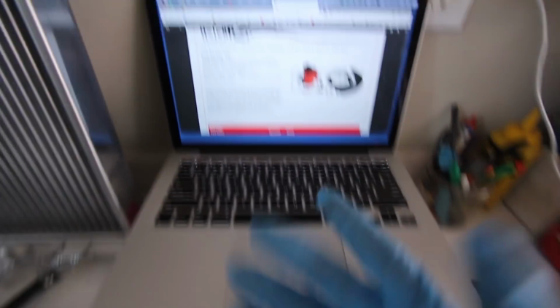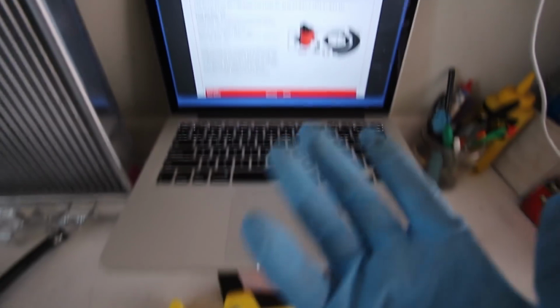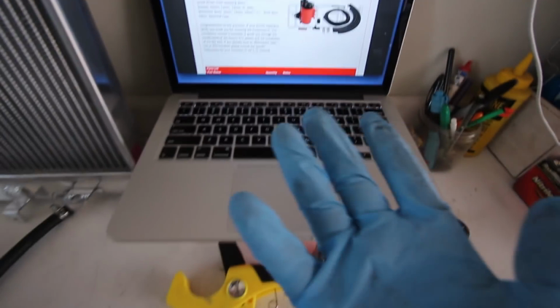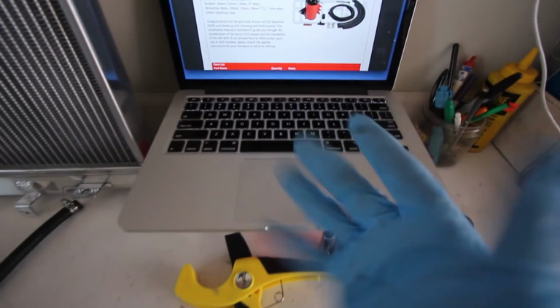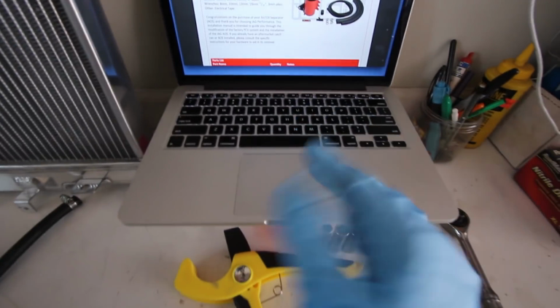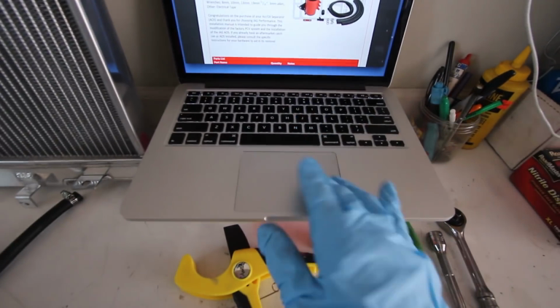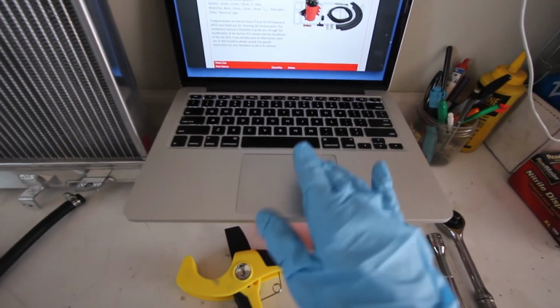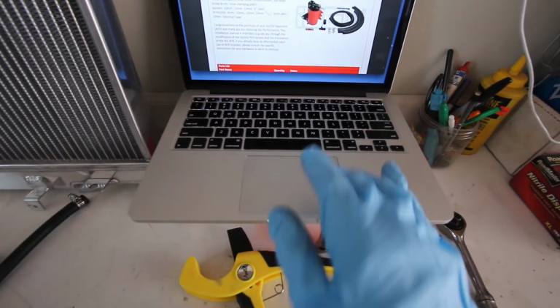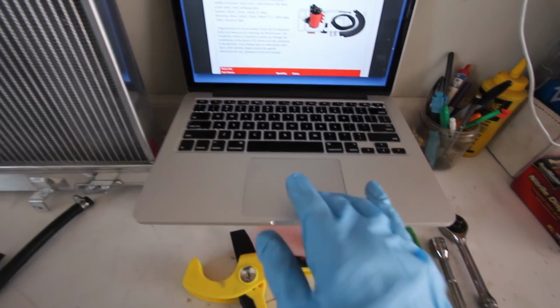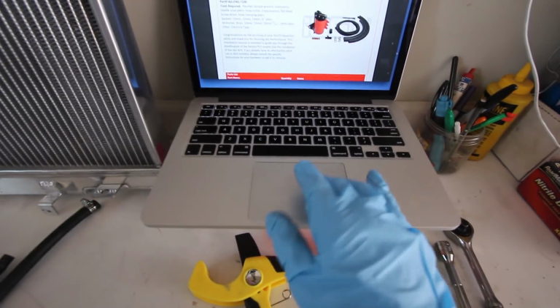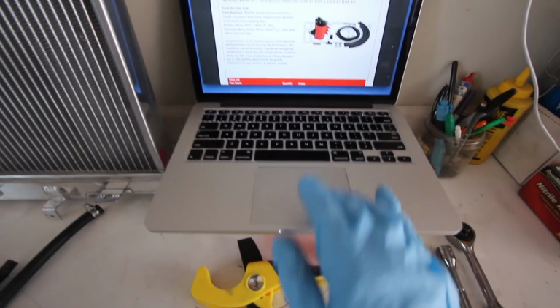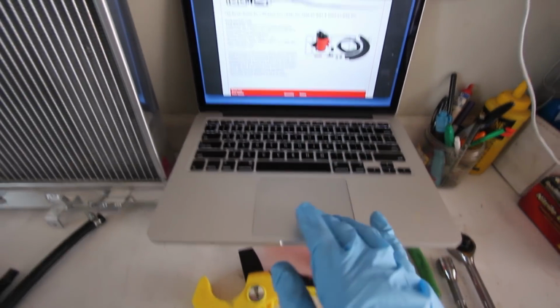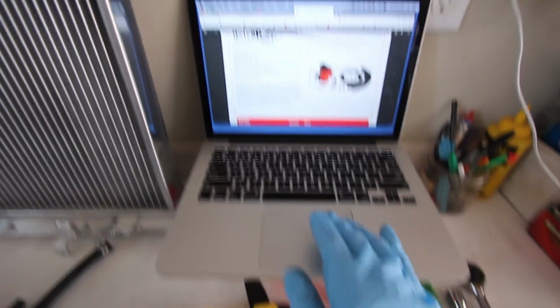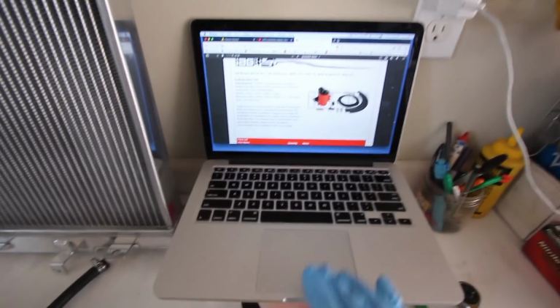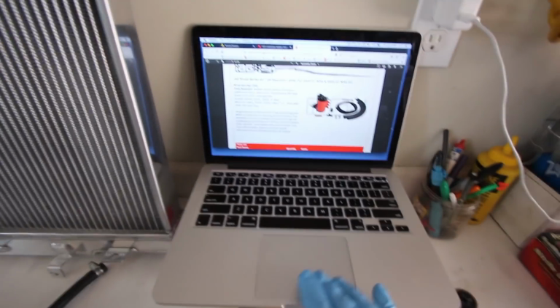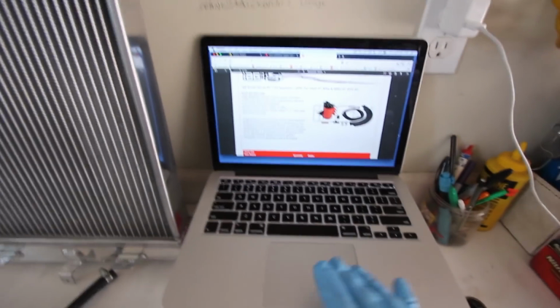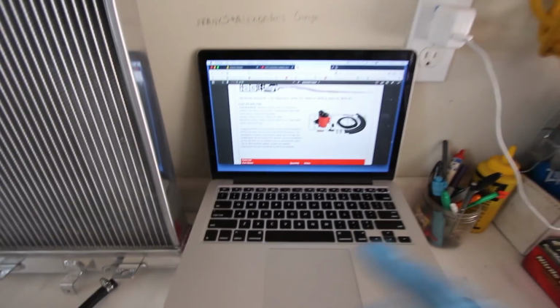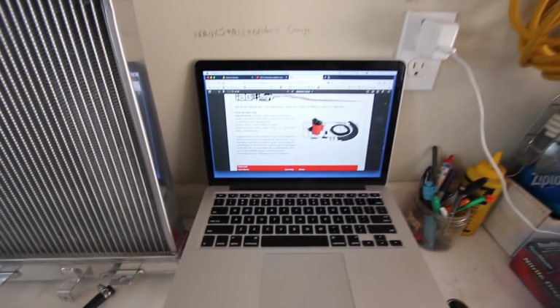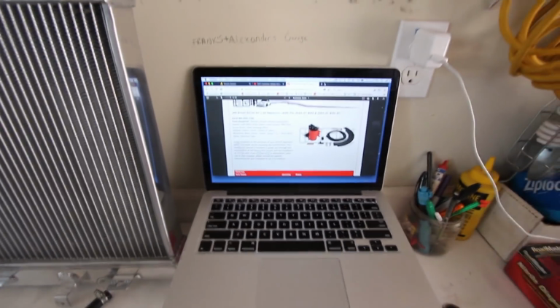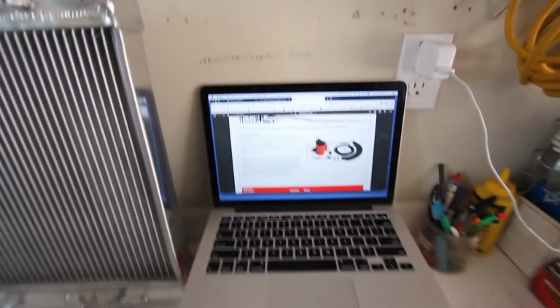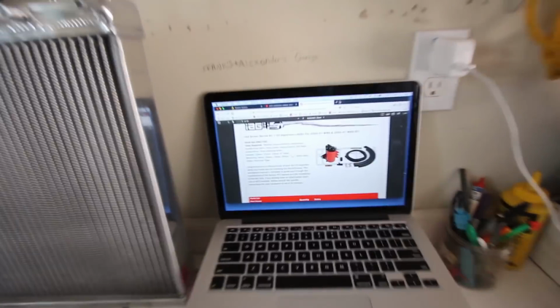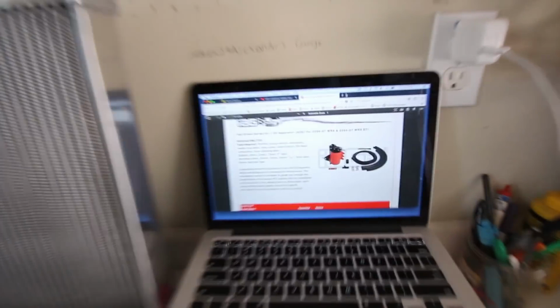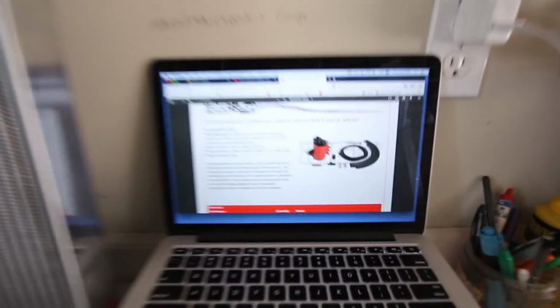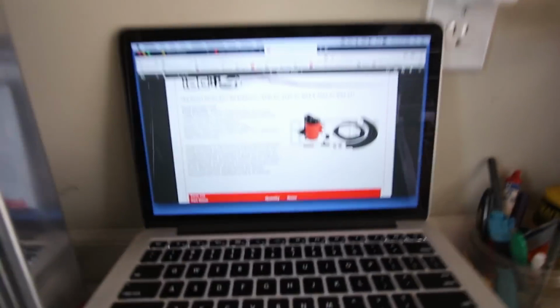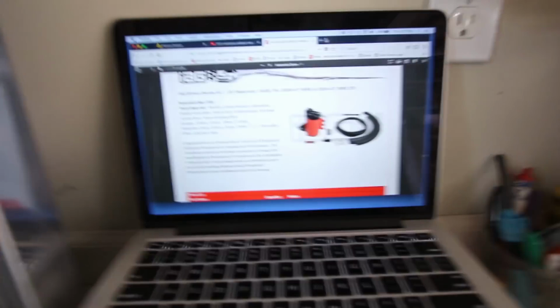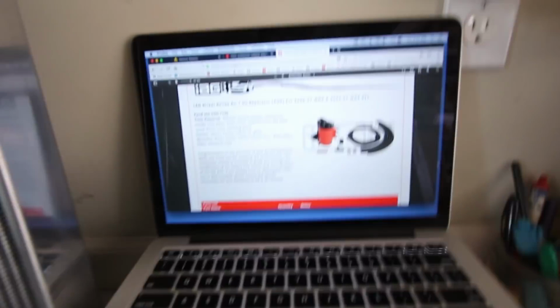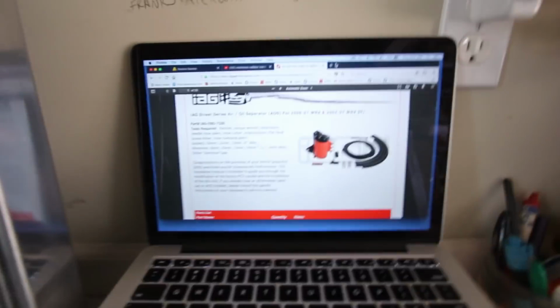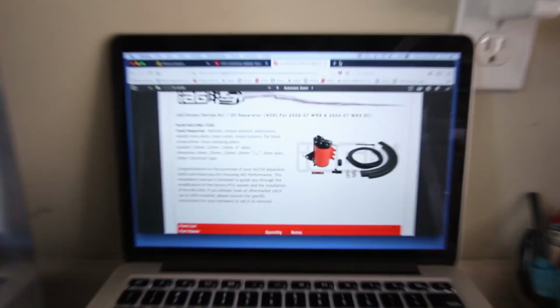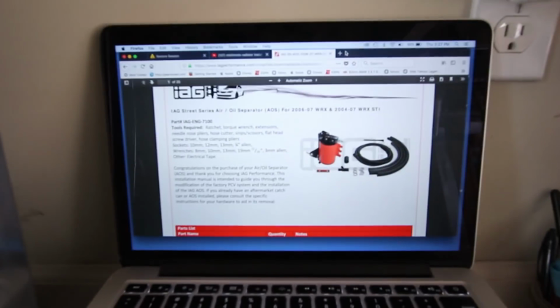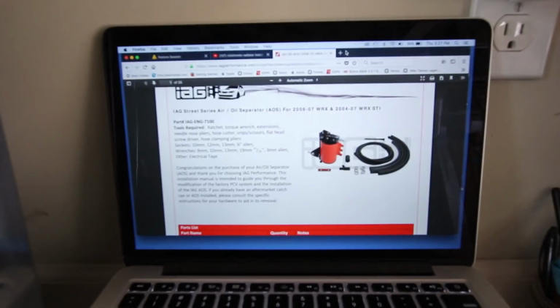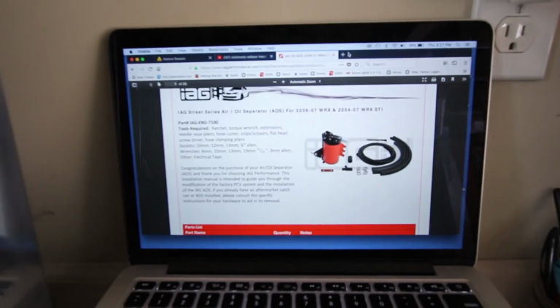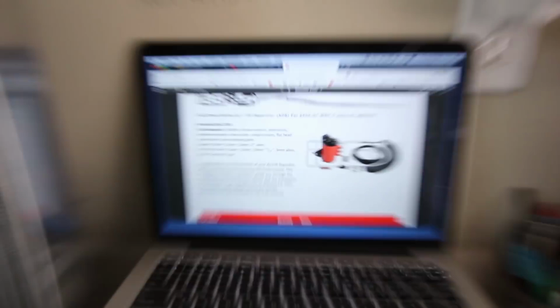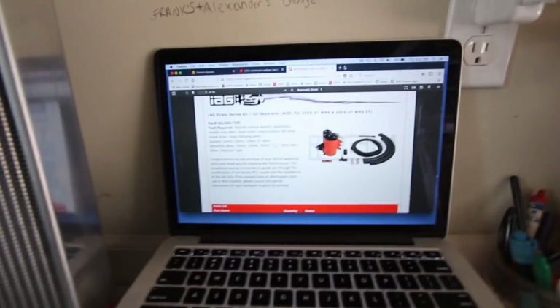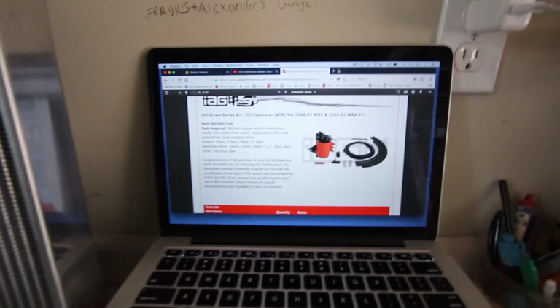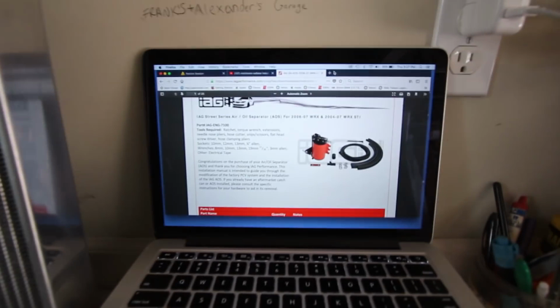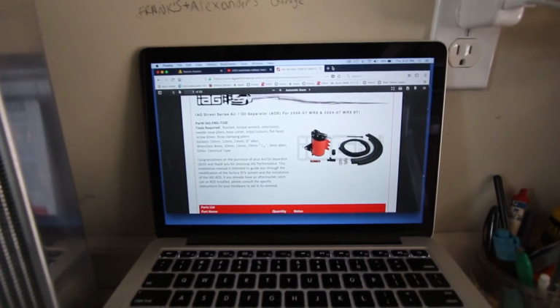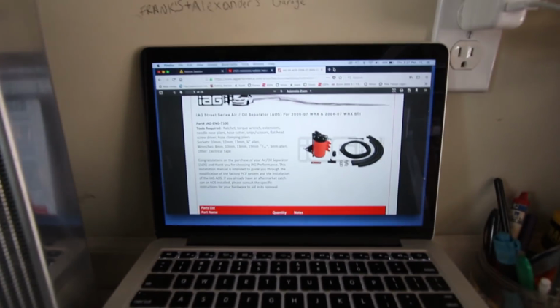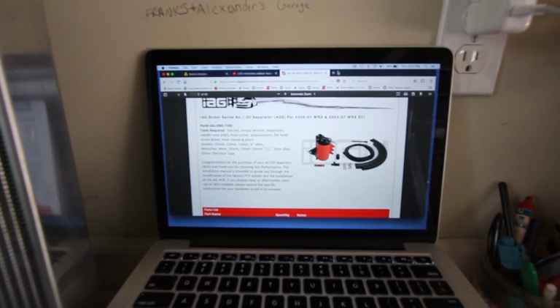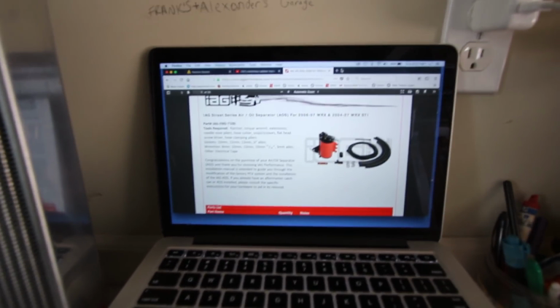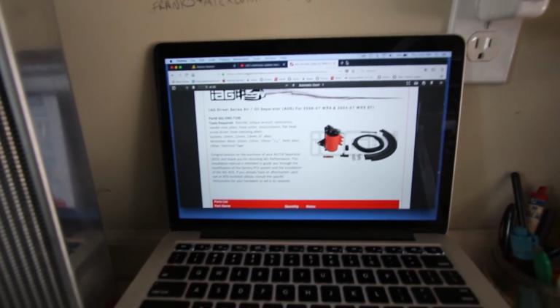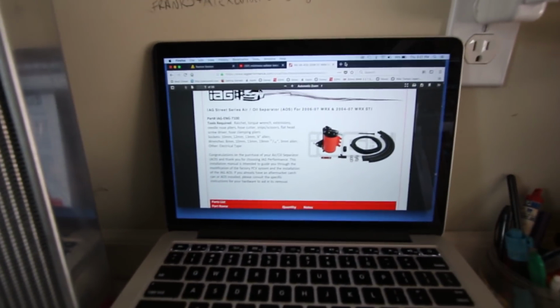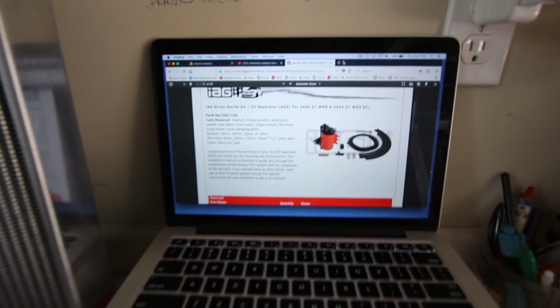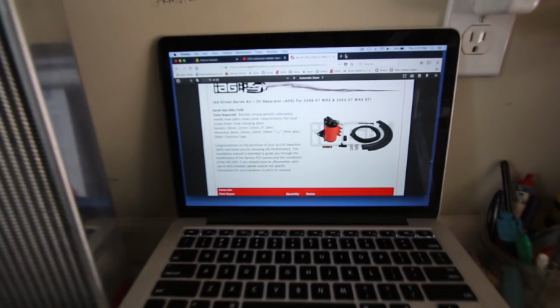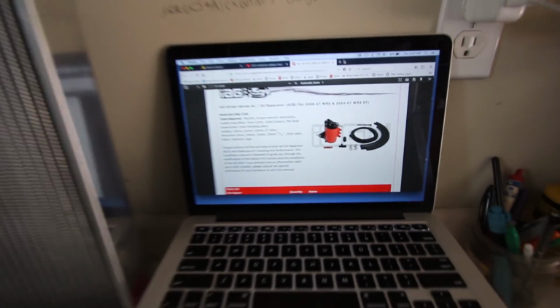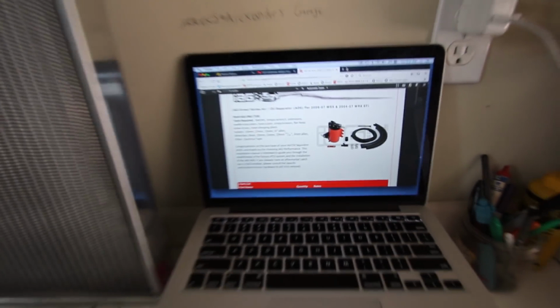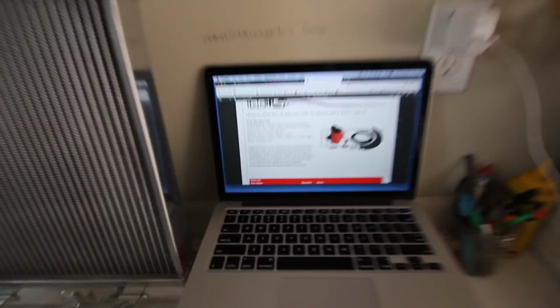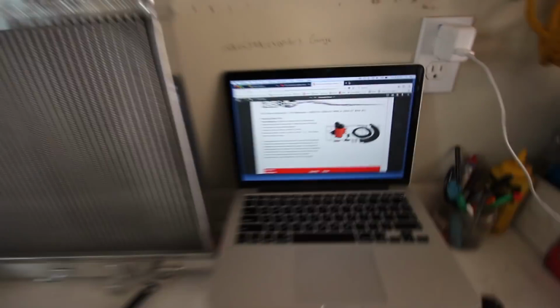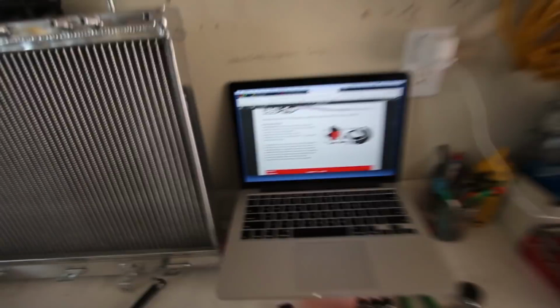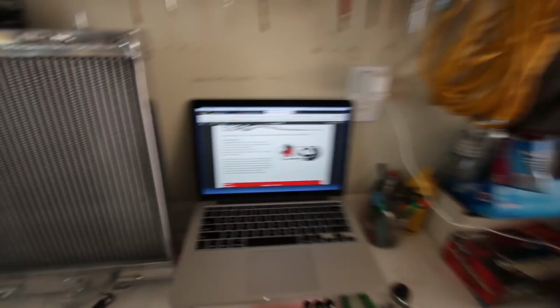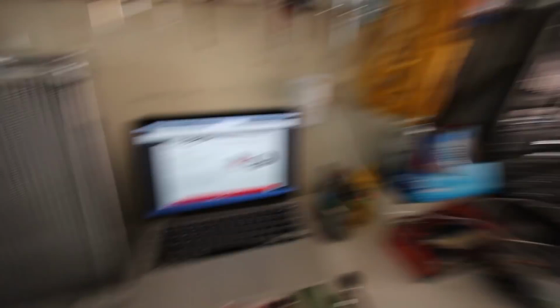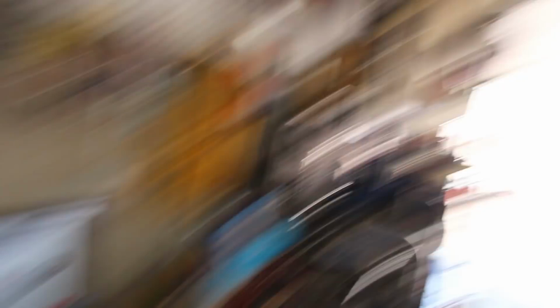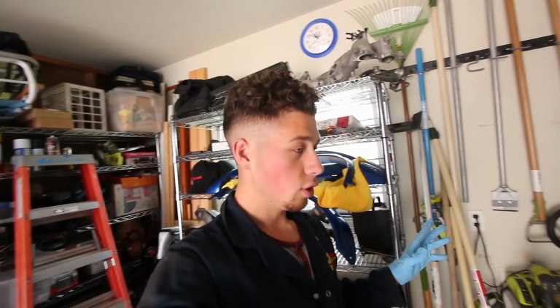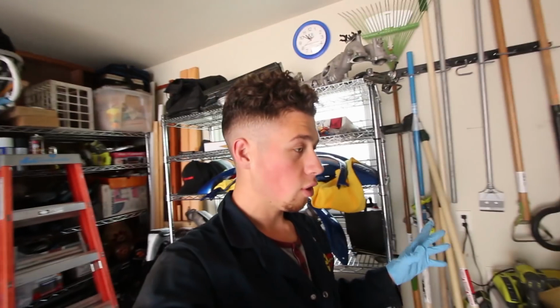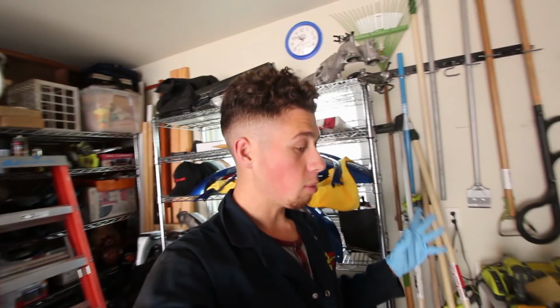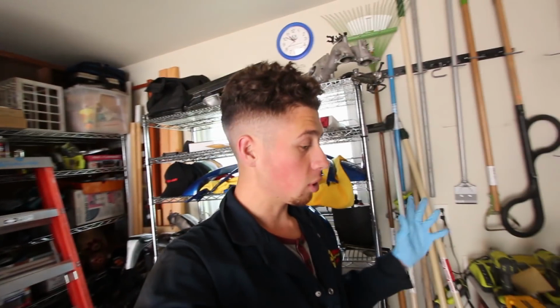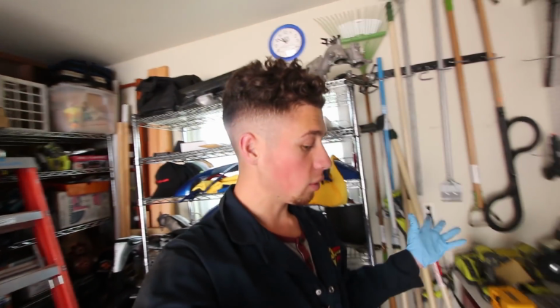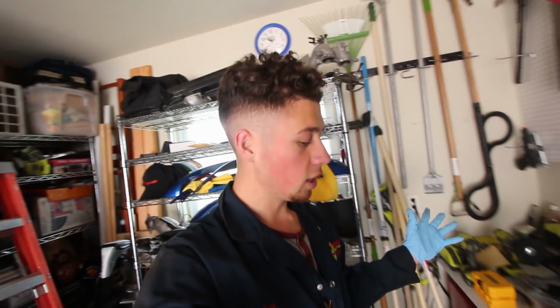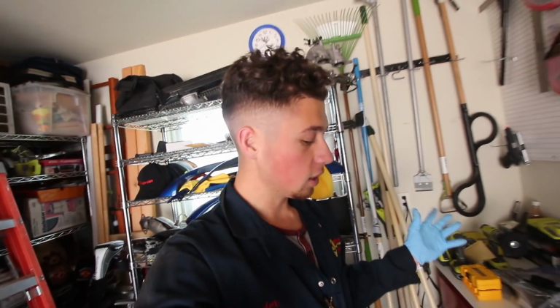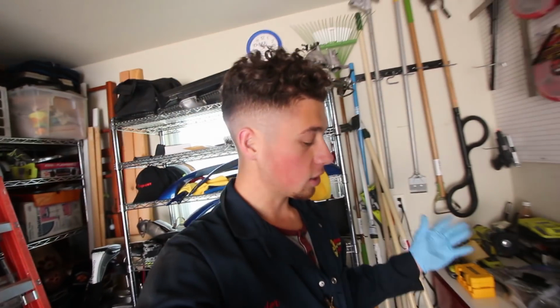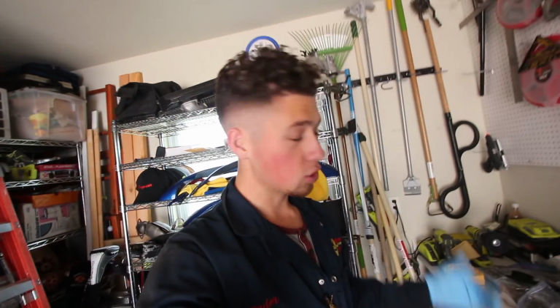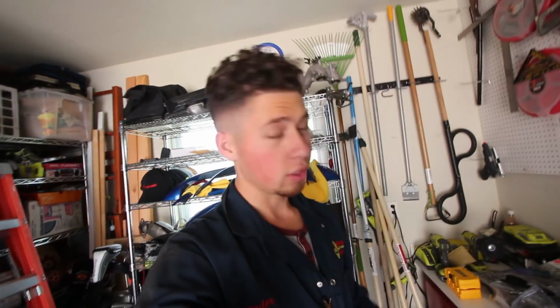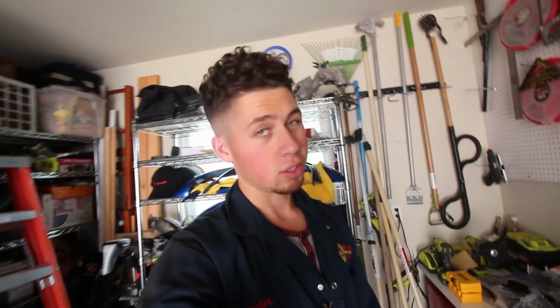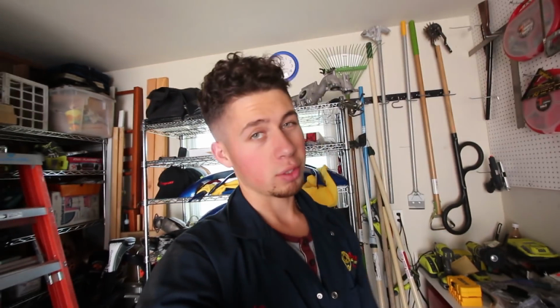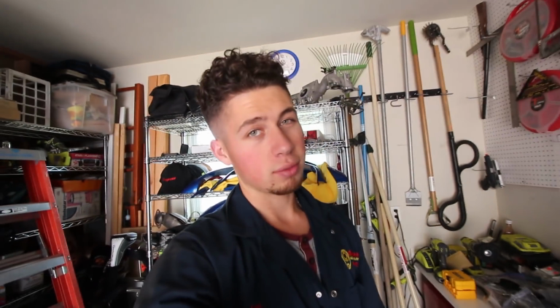I keep looking up install videos and the instructions on how to install the AOS, and I feel like I've watched too many and now I'm just confusing myself. So I'm going to go step by step and follow these instructions from AEG. They normally have pretty good instructions, so I'm going to go ahead and get straight into it.